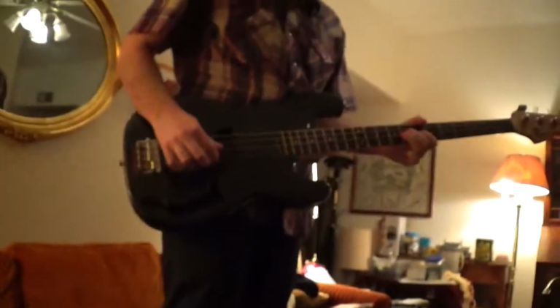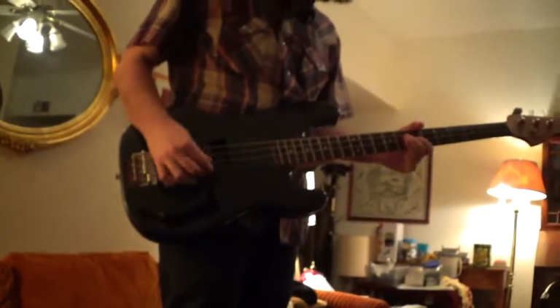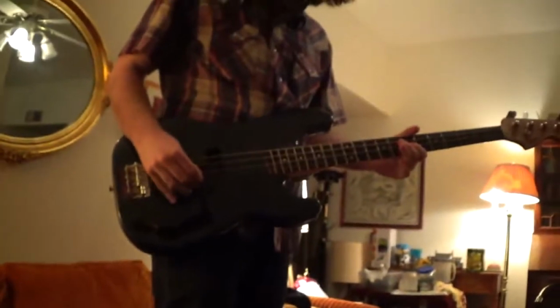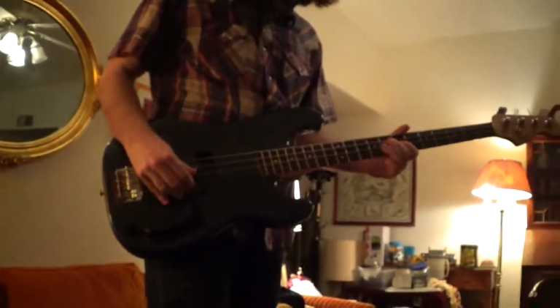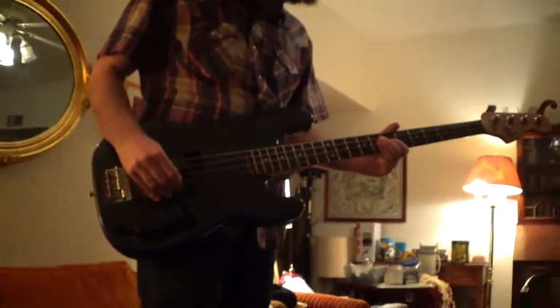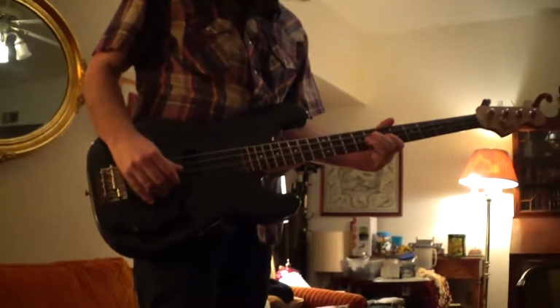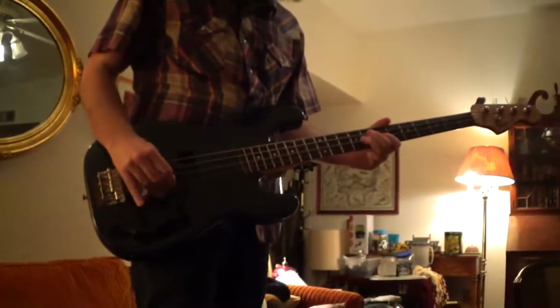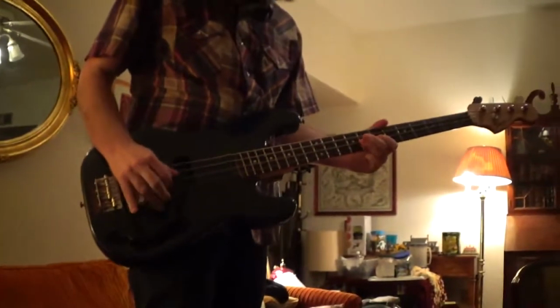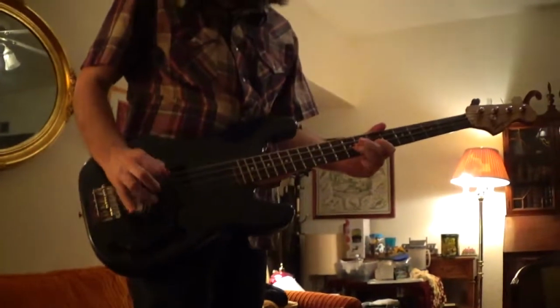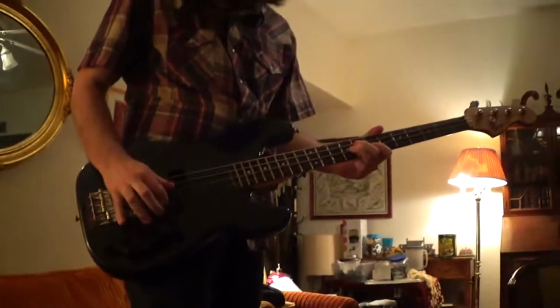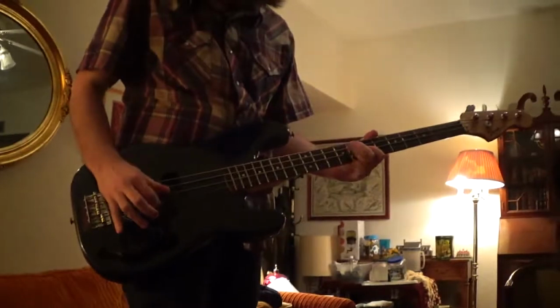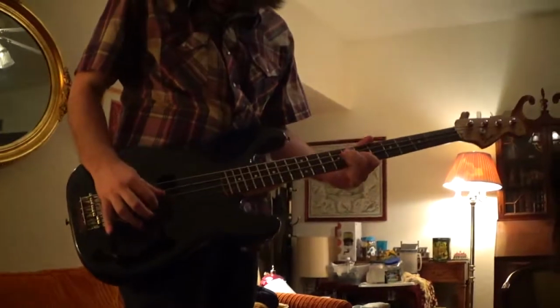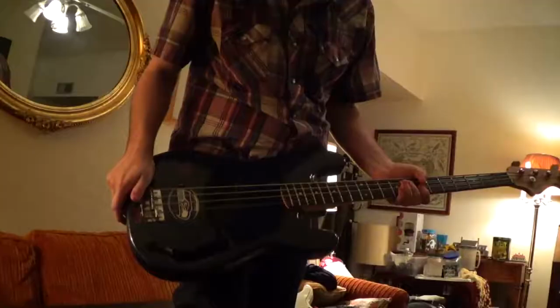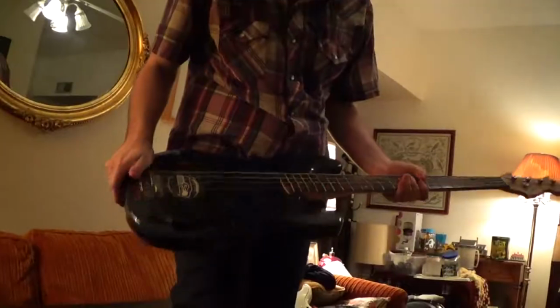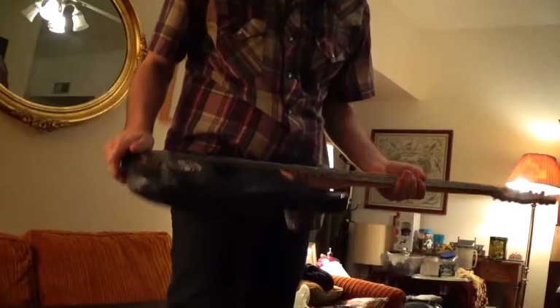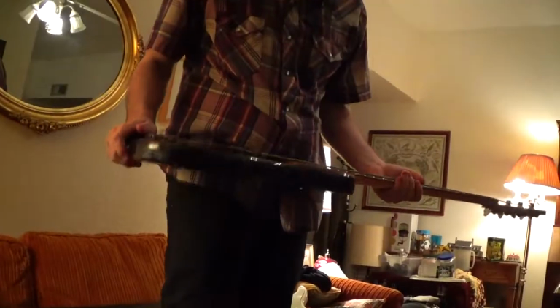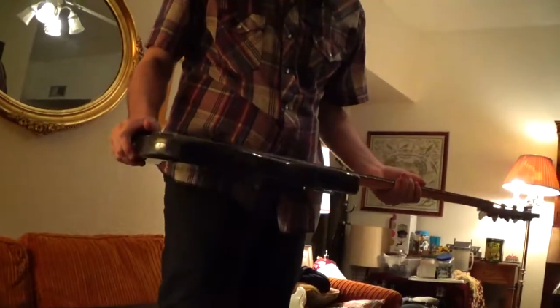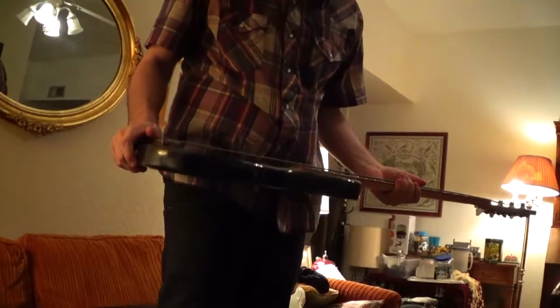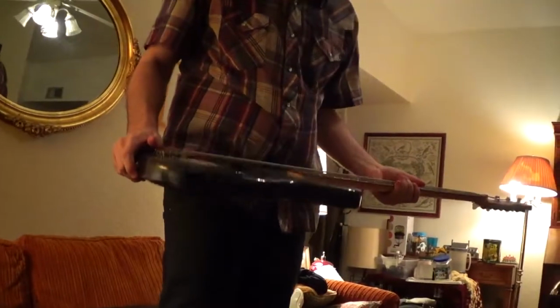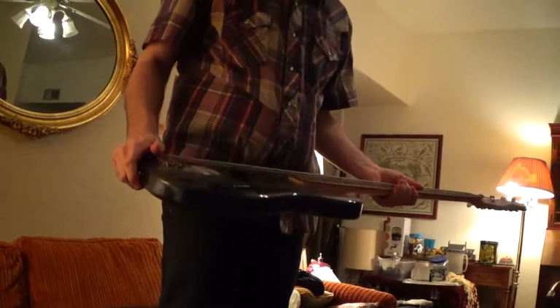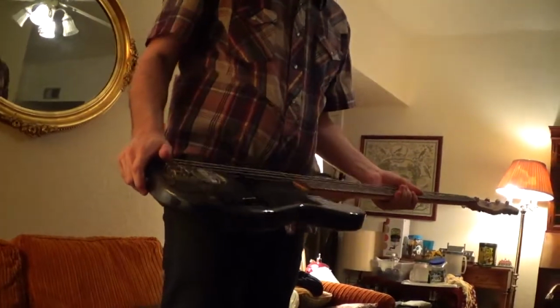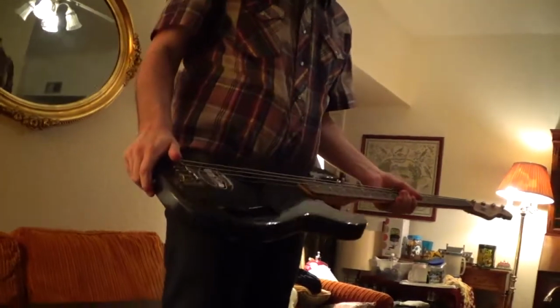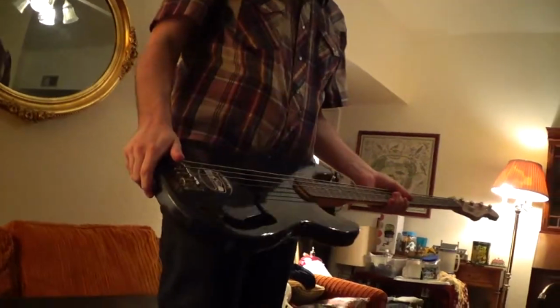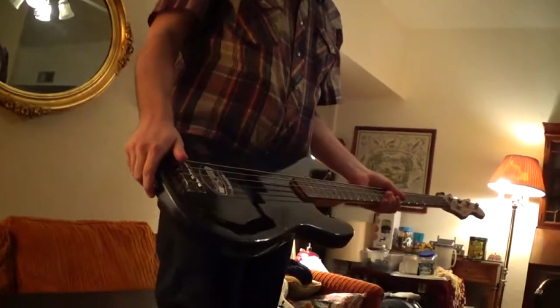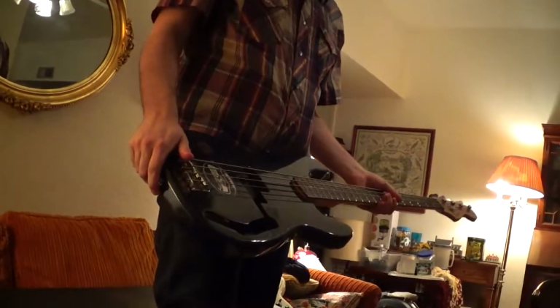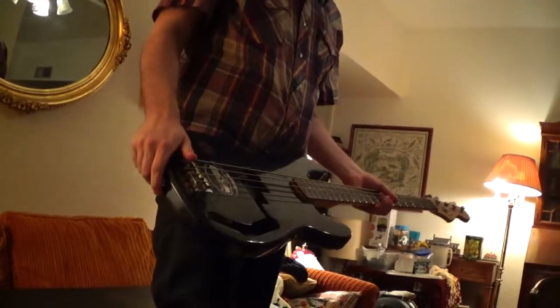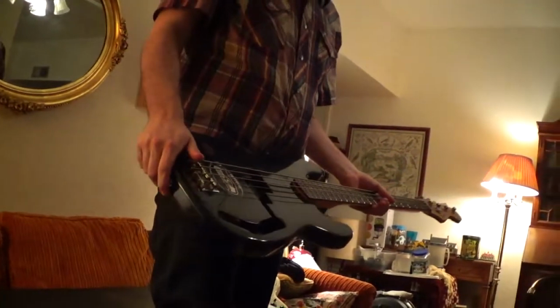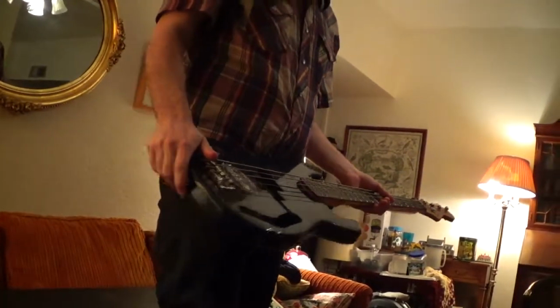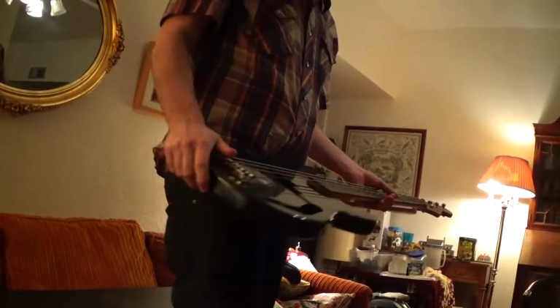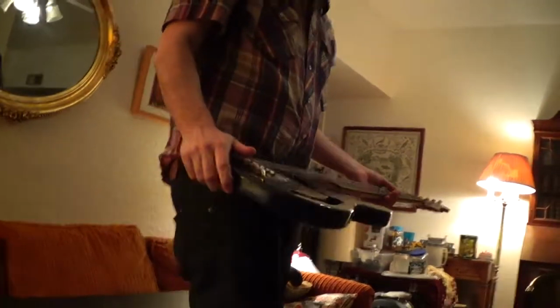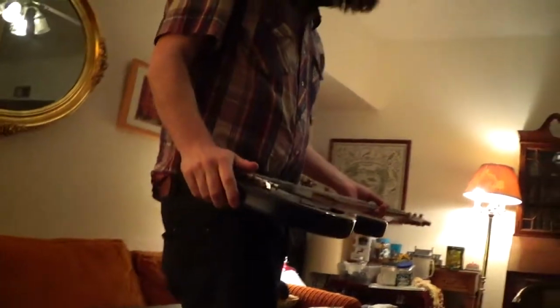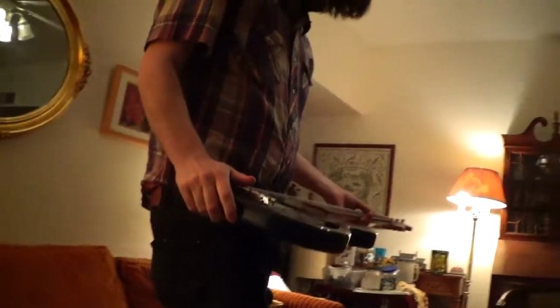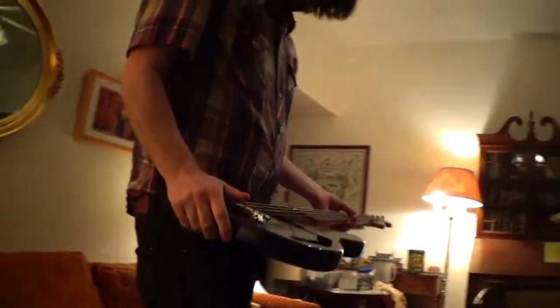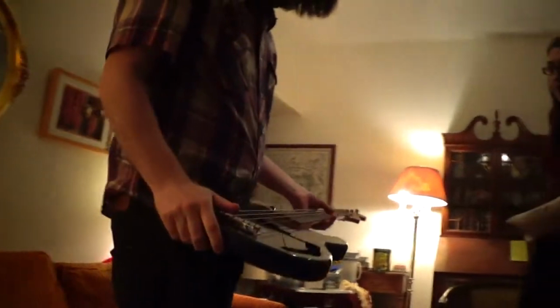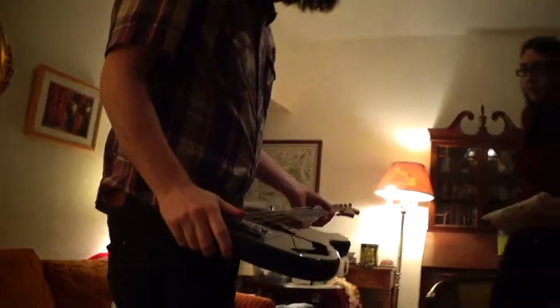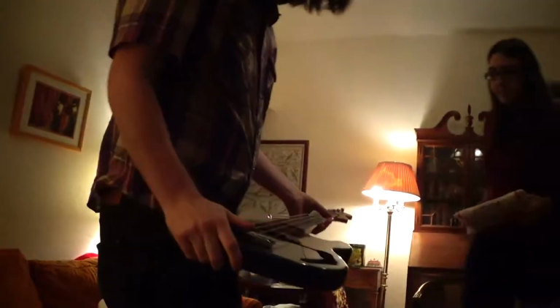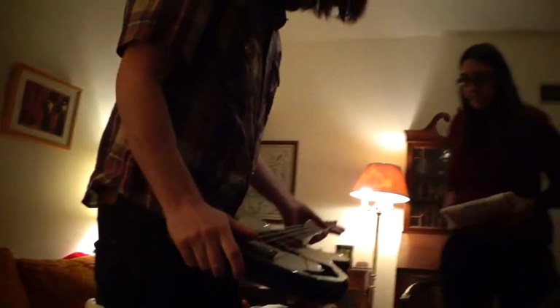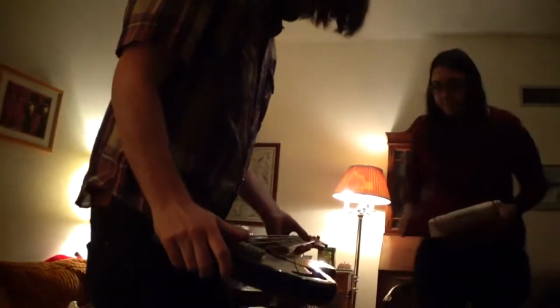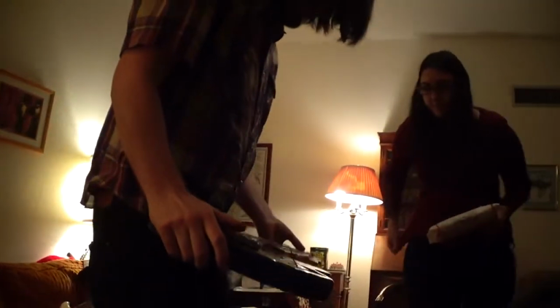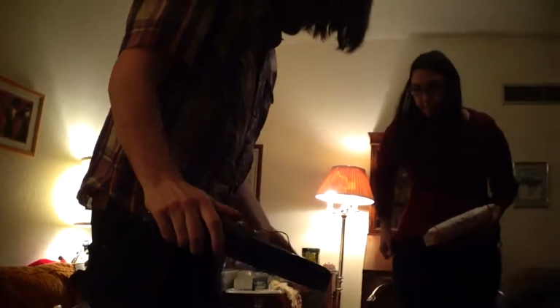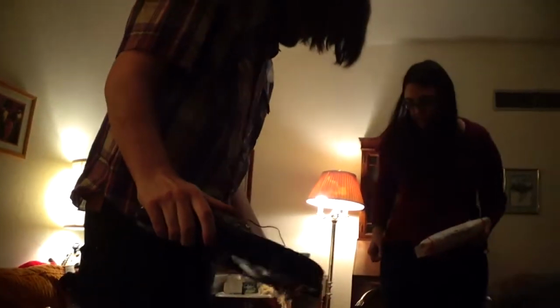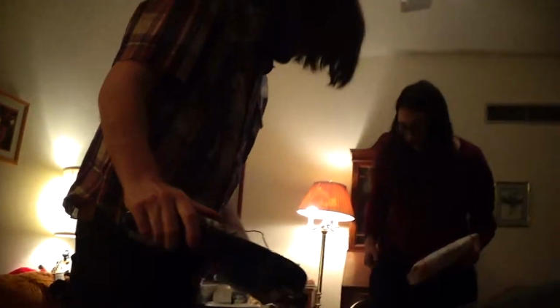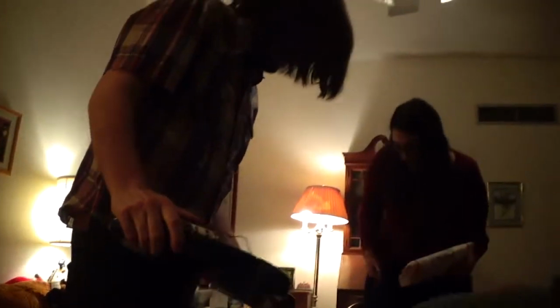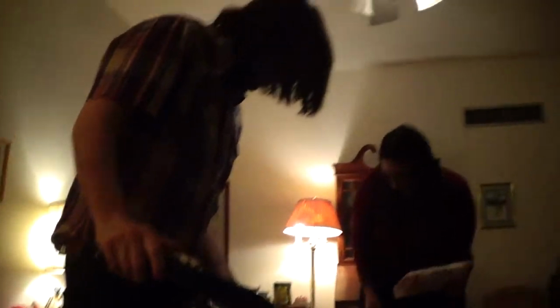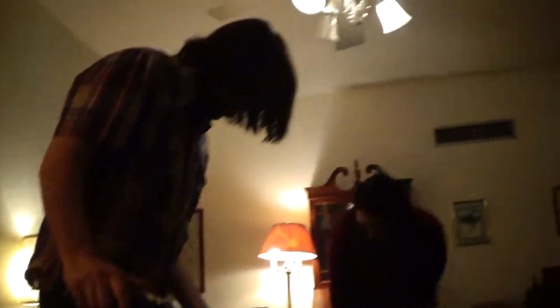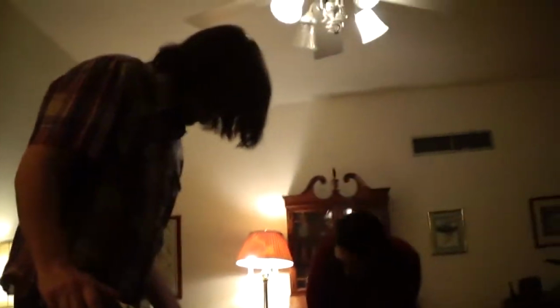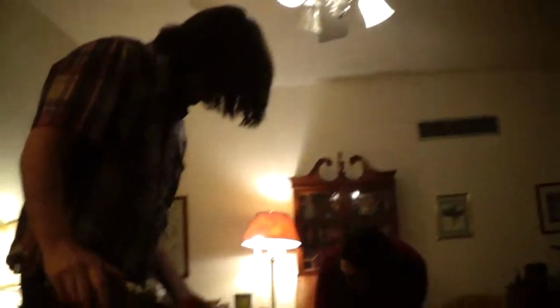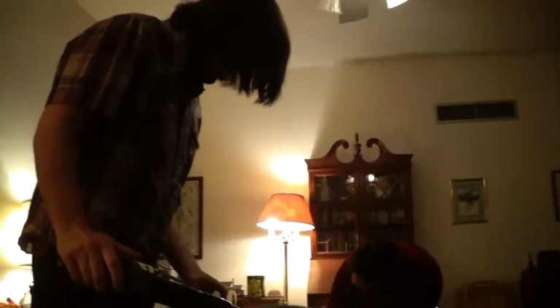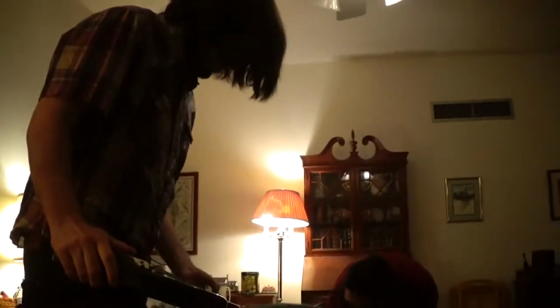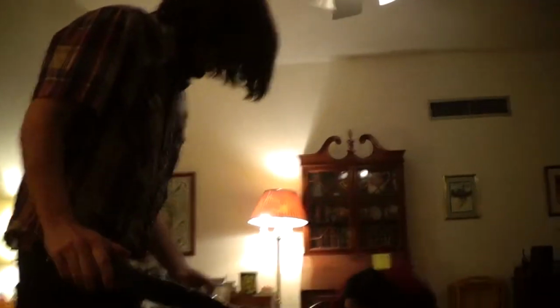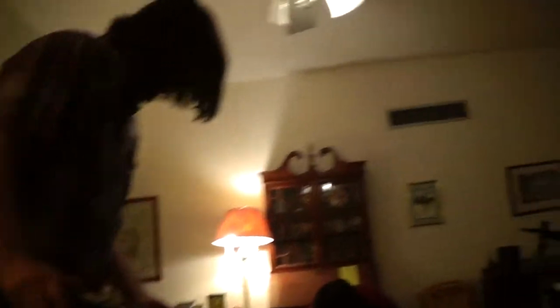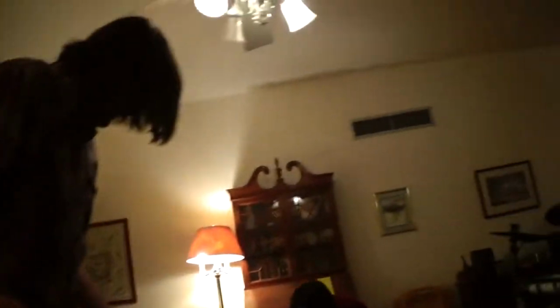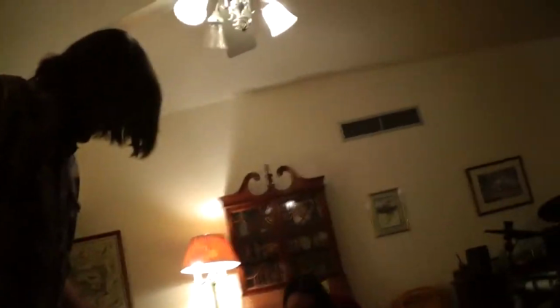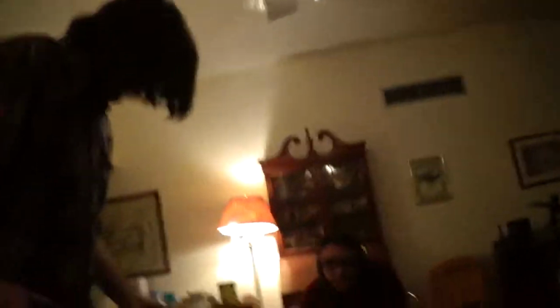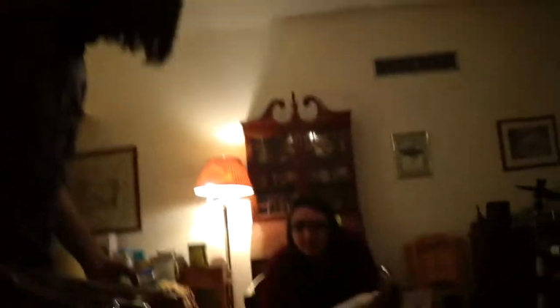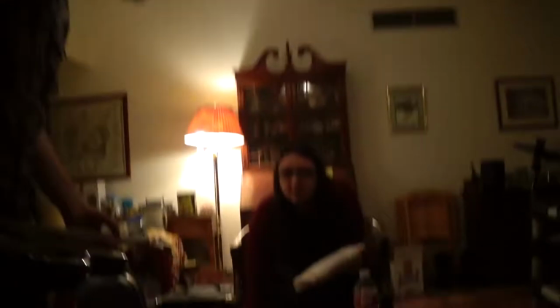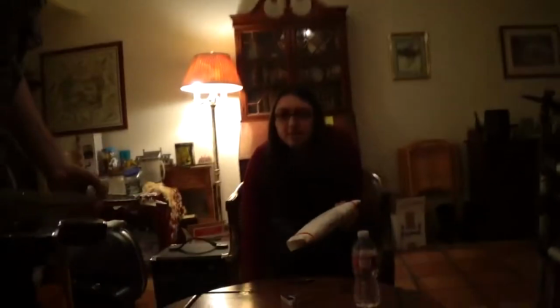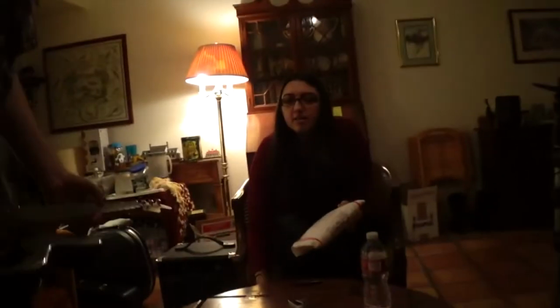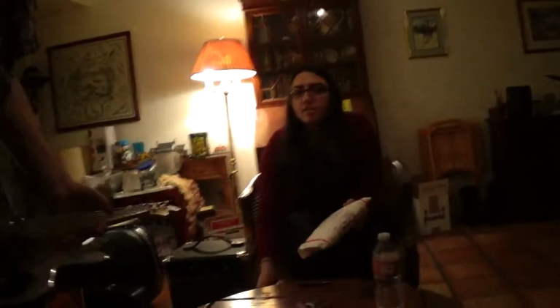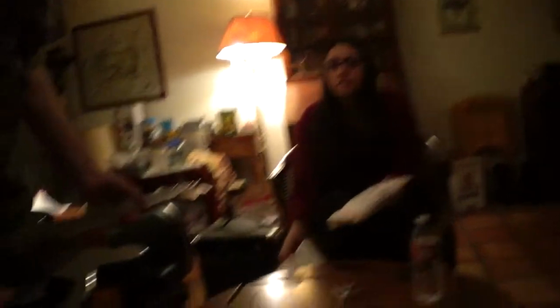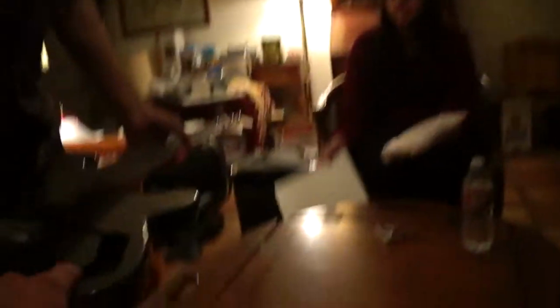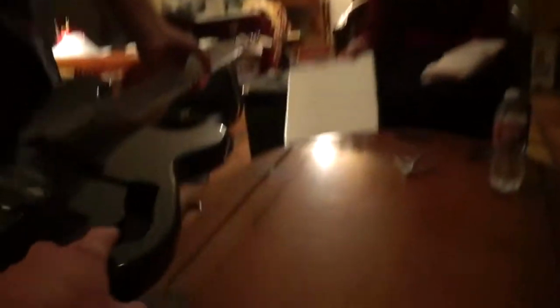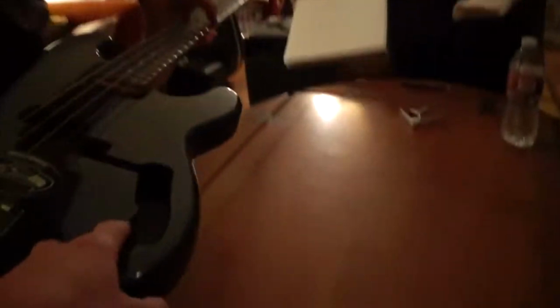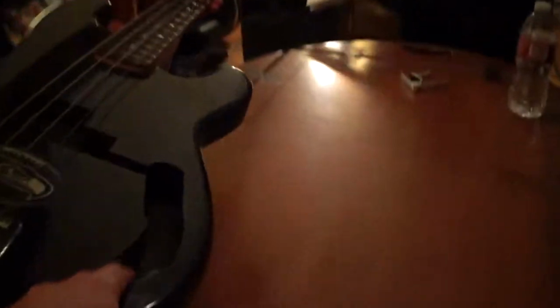Why is he so bland? Well, now it's an acoustic bass, right? Yeah. See, there's the hollow inside.